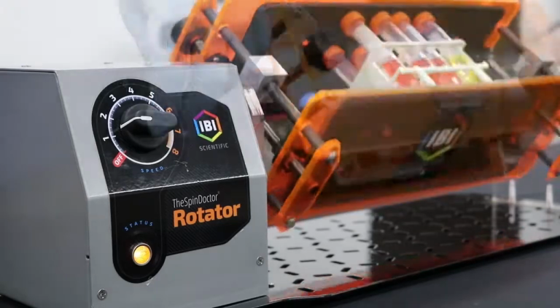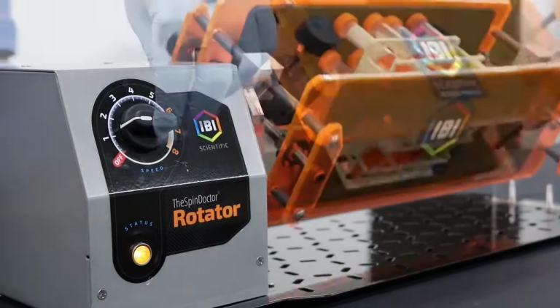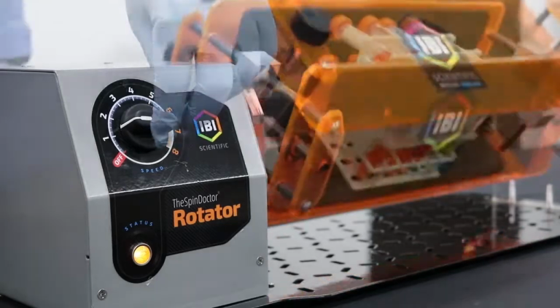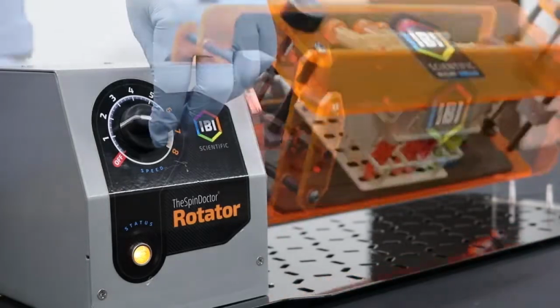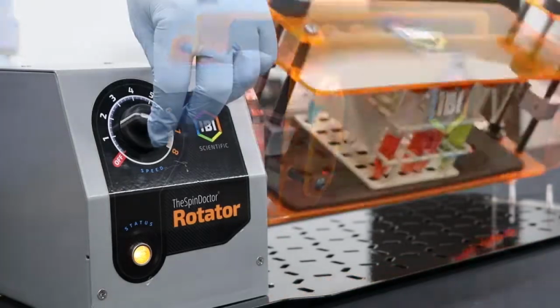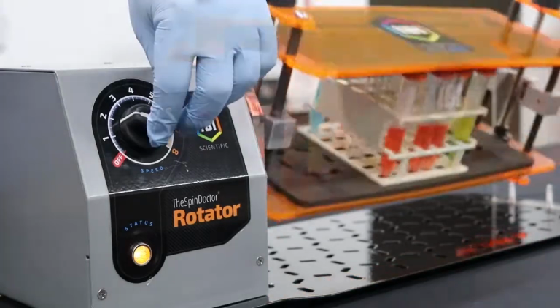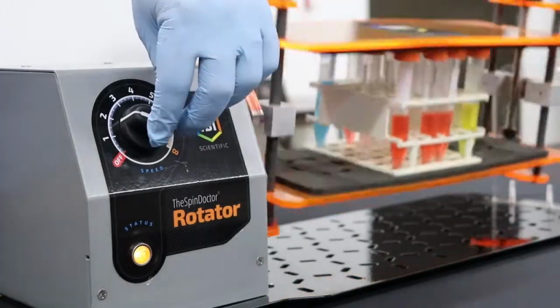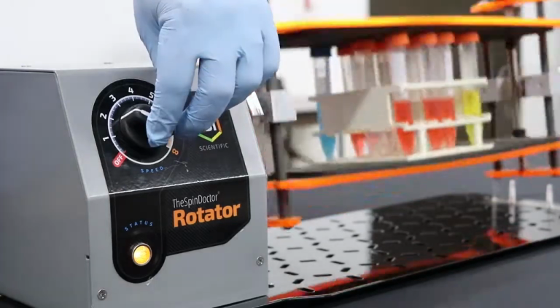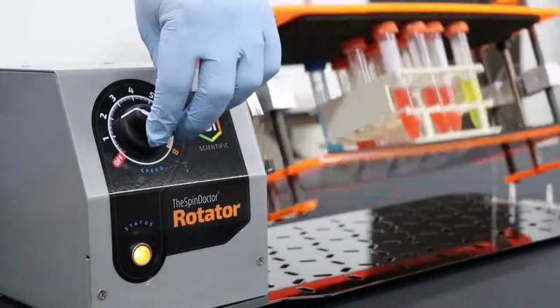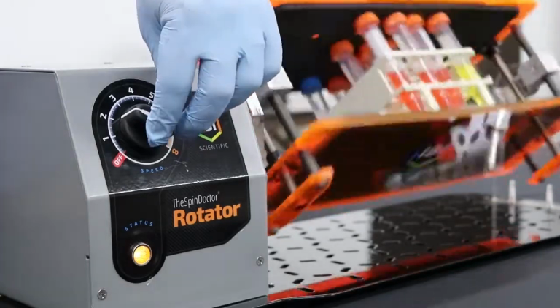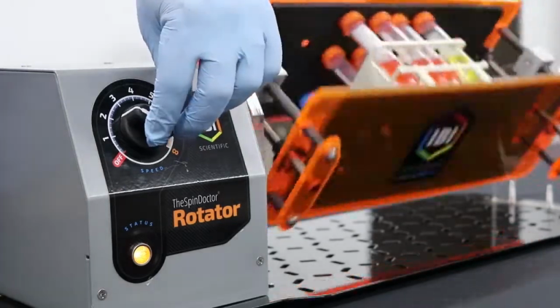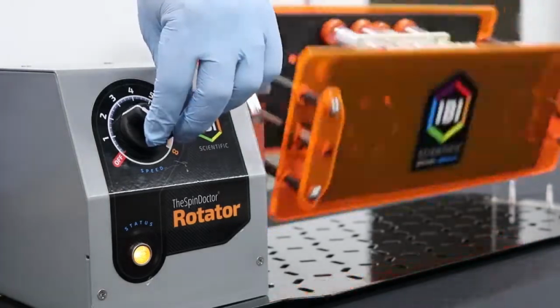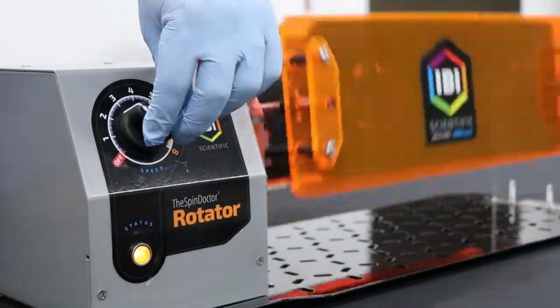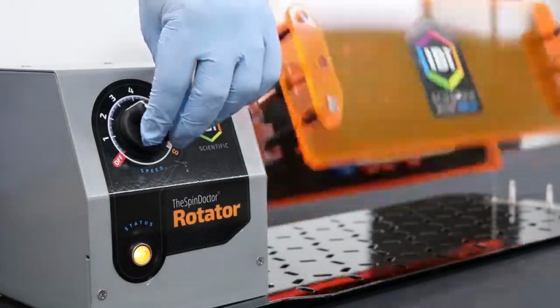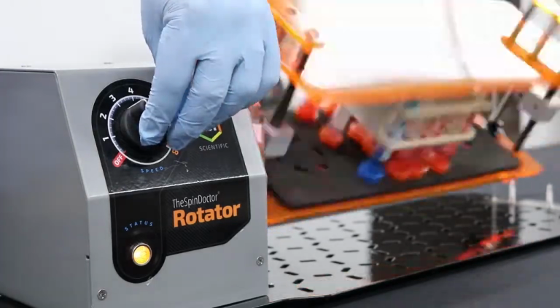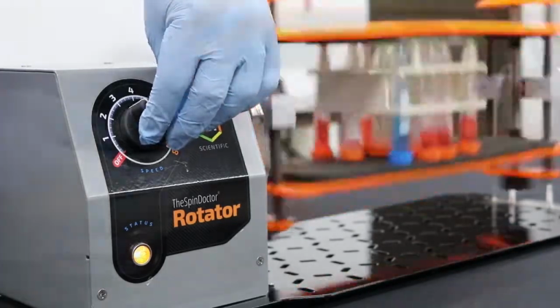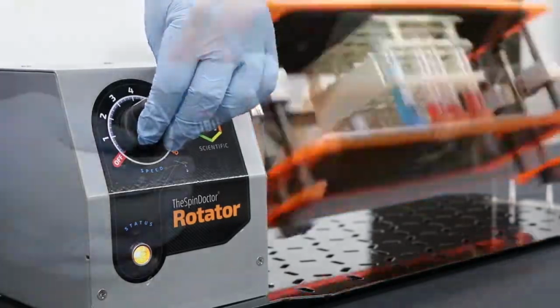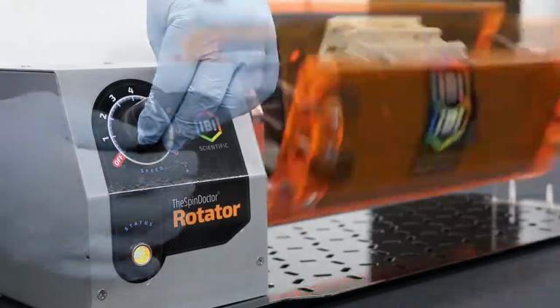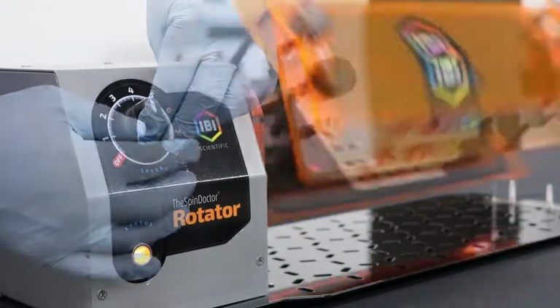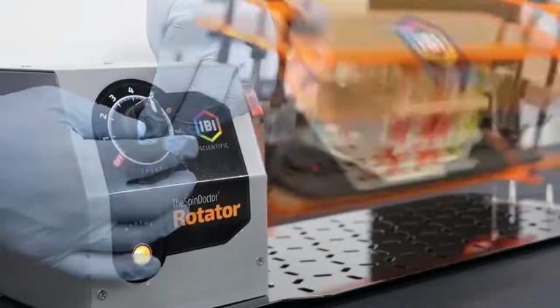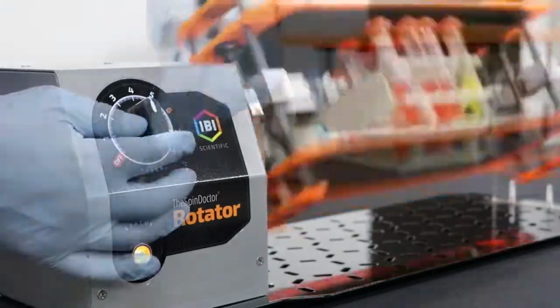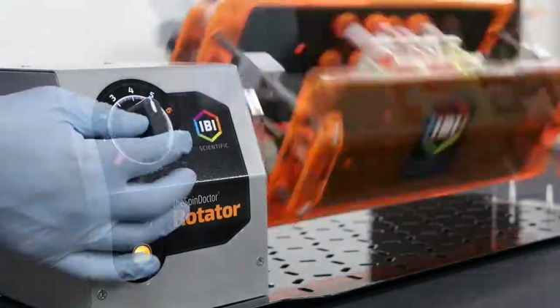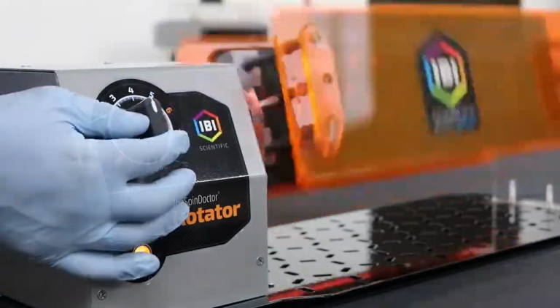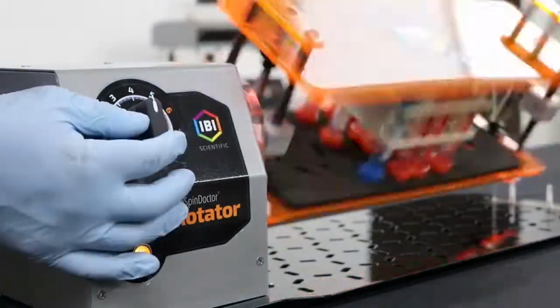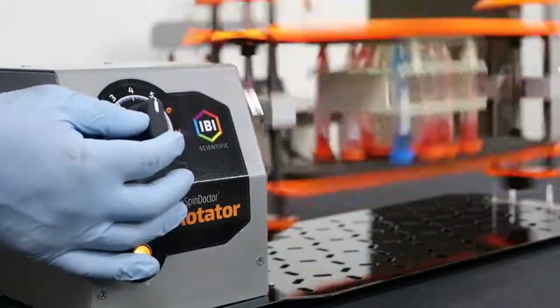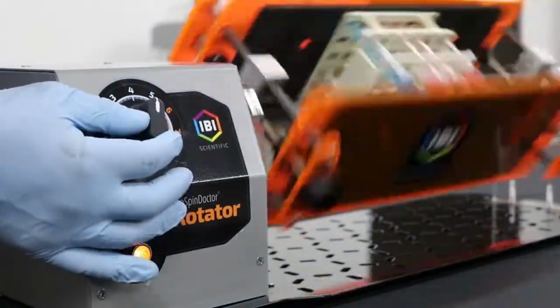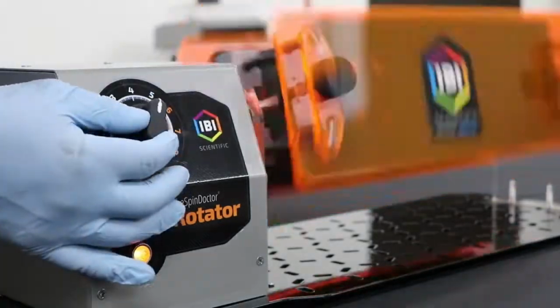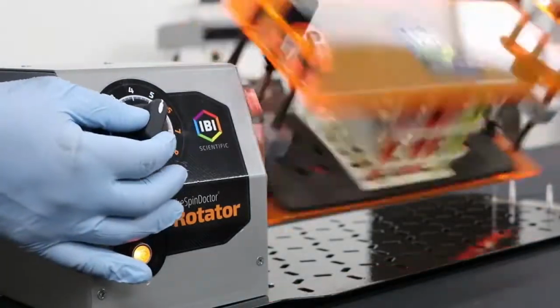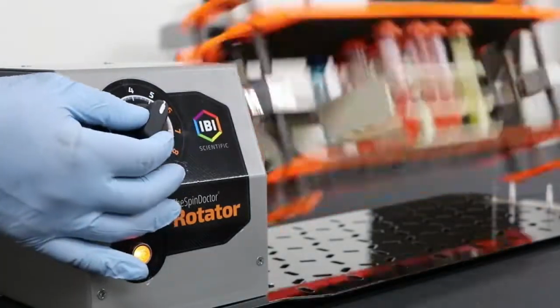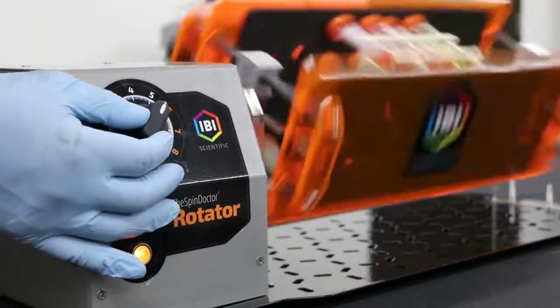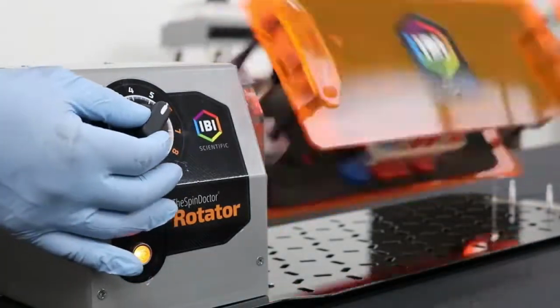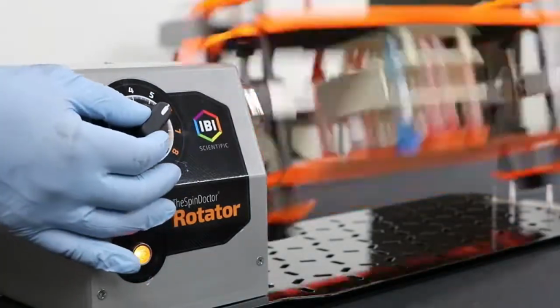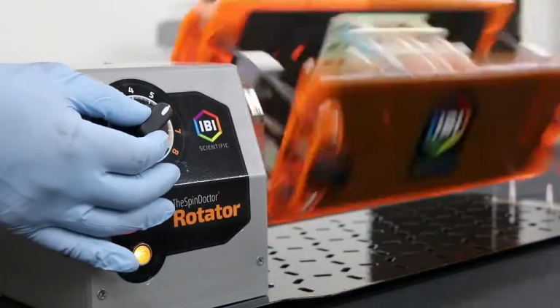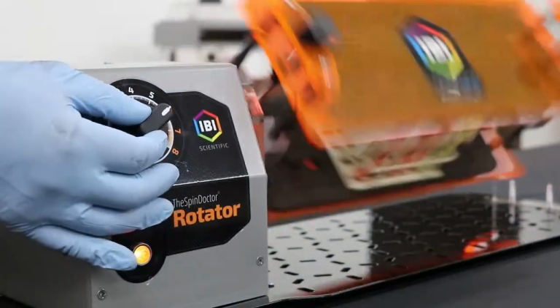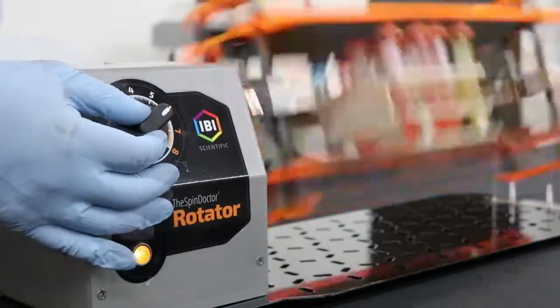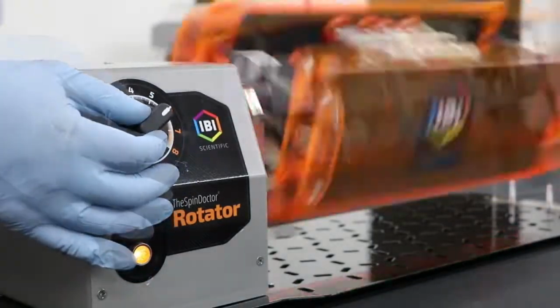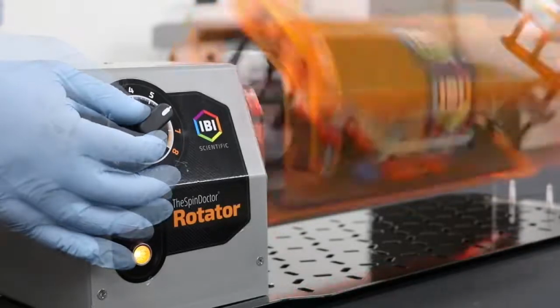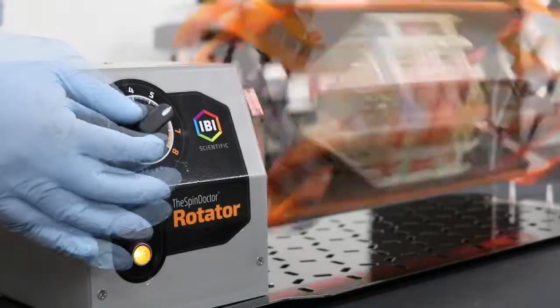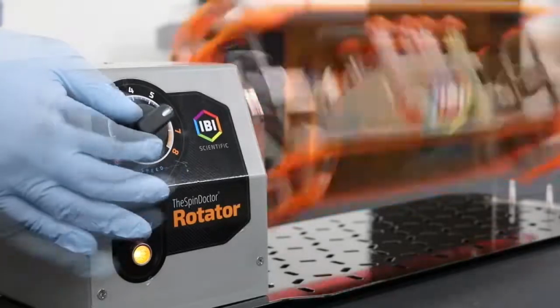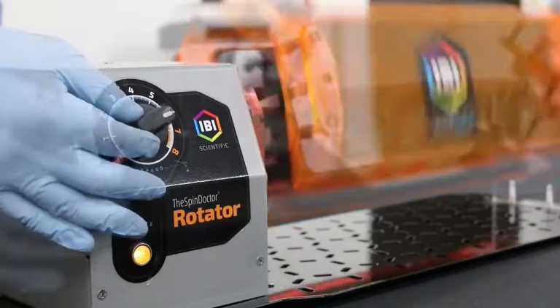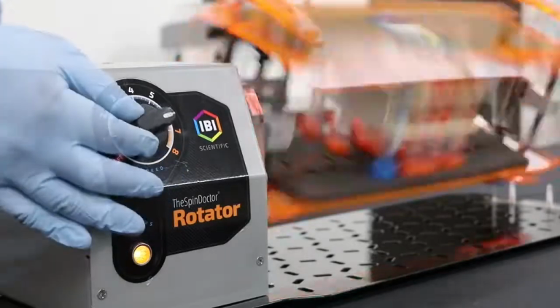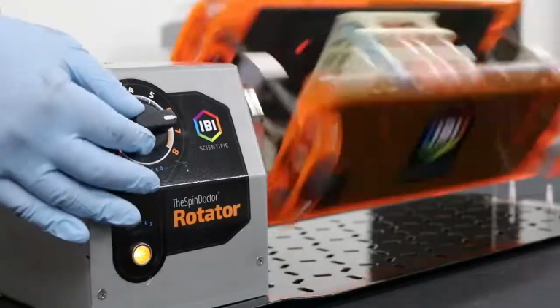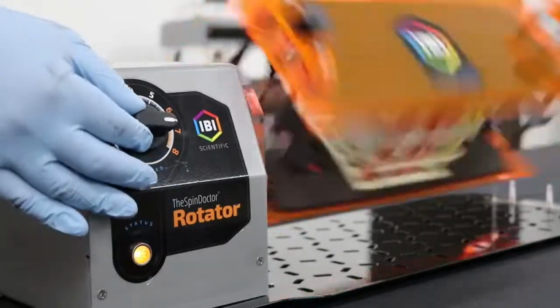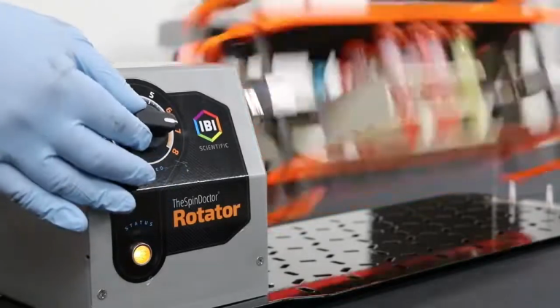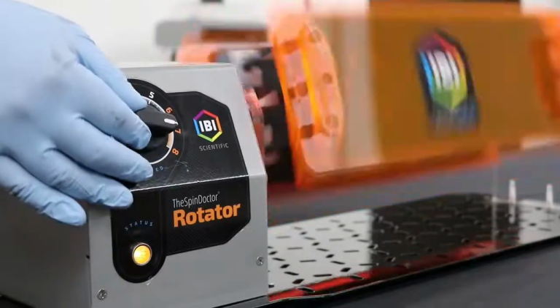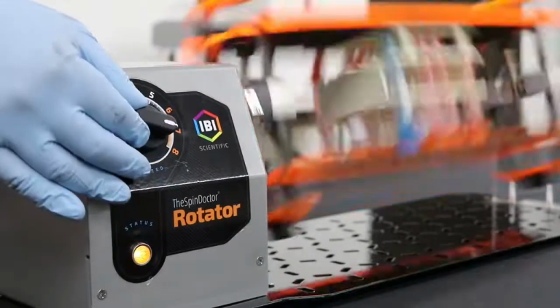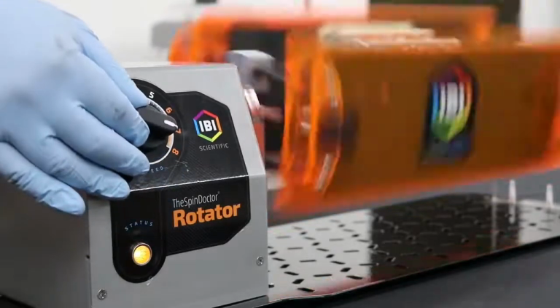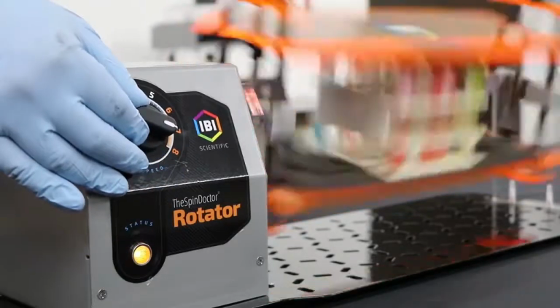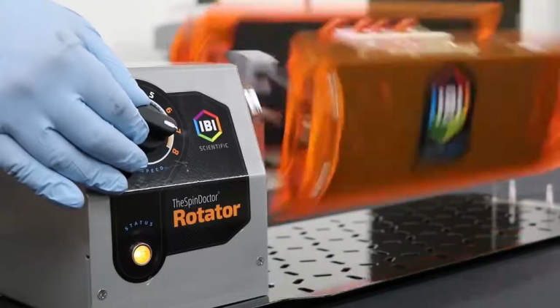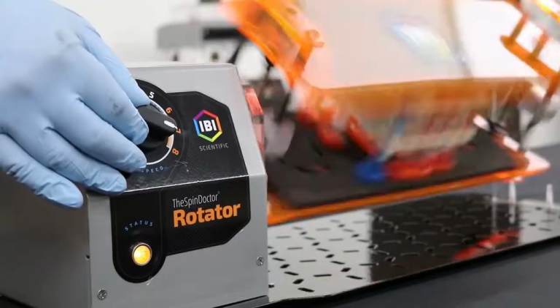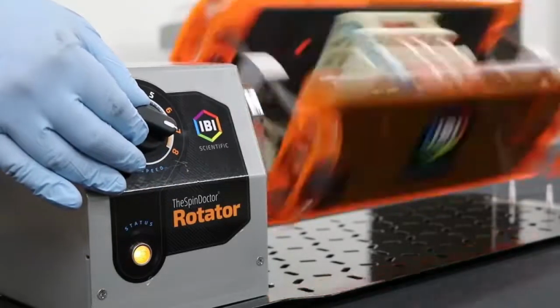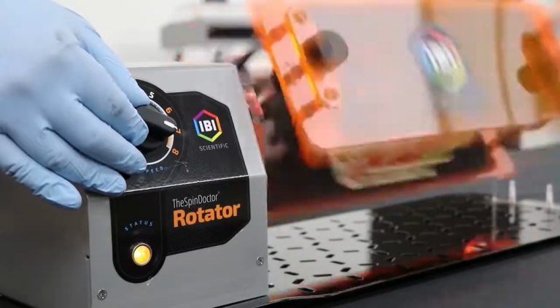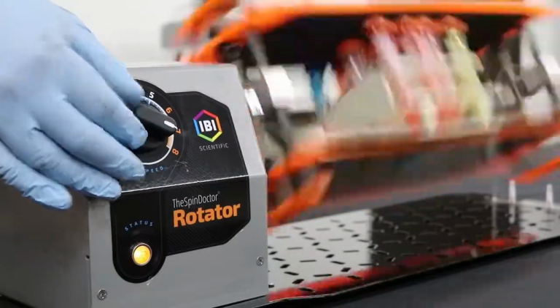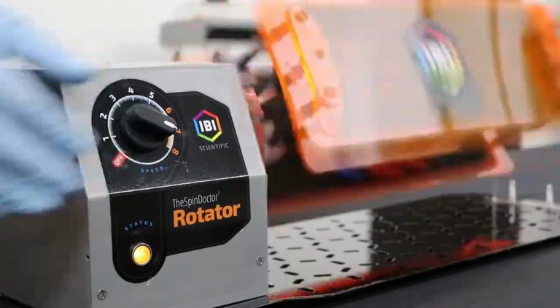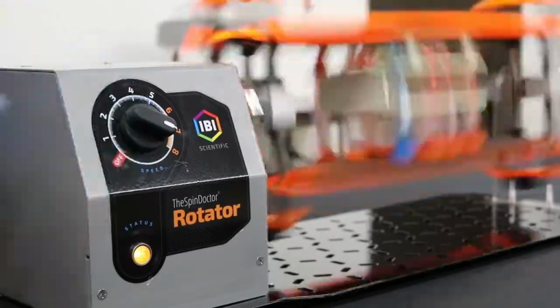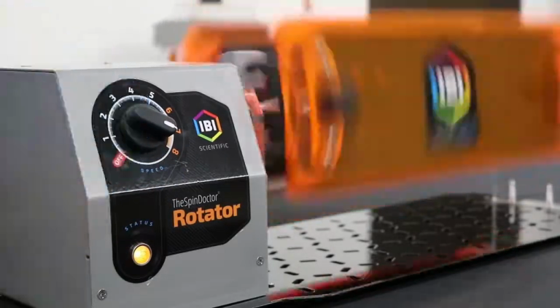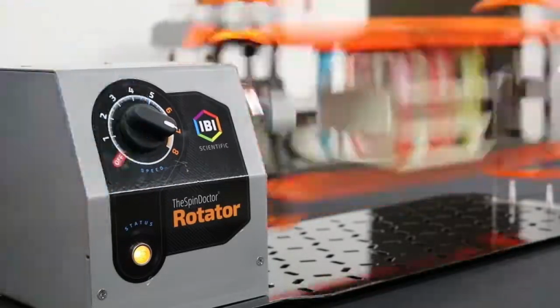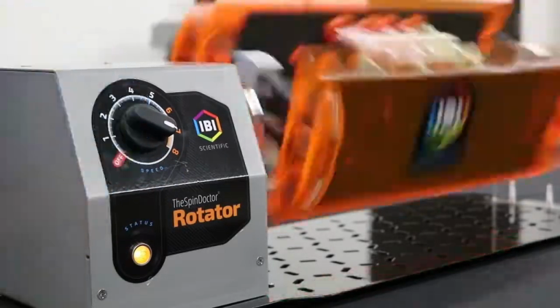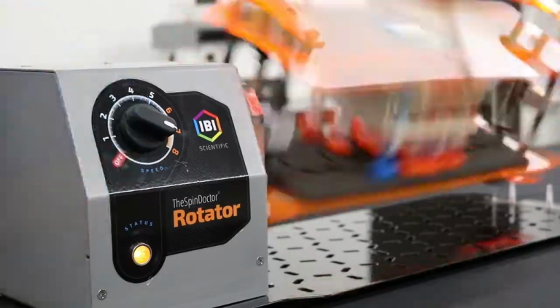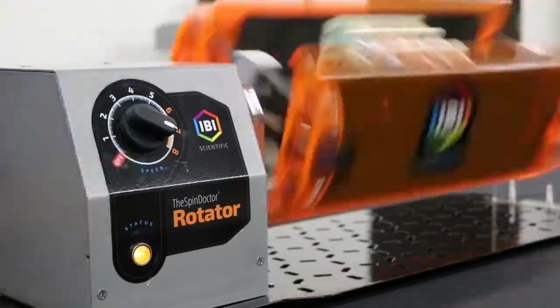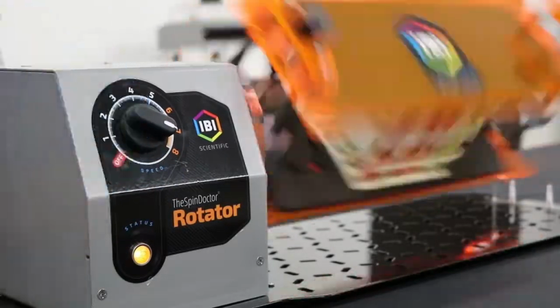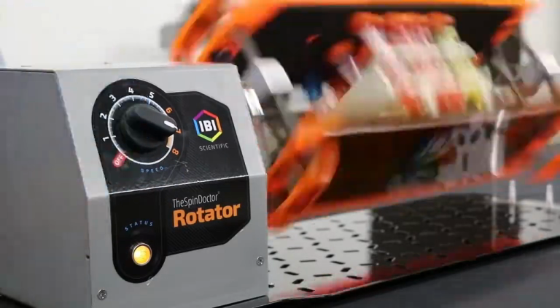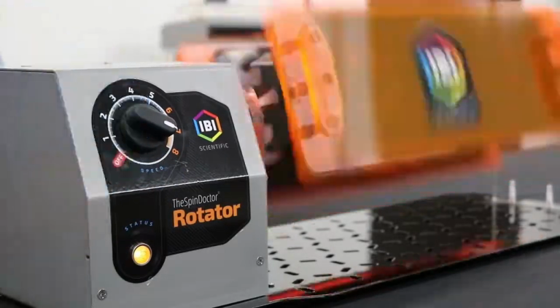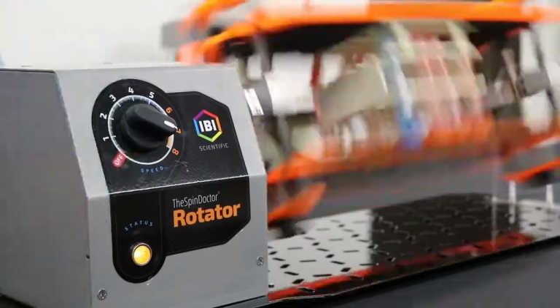With the wide range operational speed, you can spin anywhere from 3 RPM up to 100 RPM.